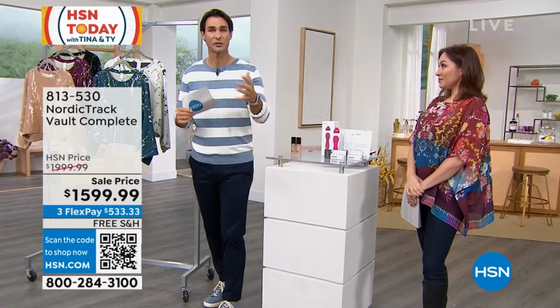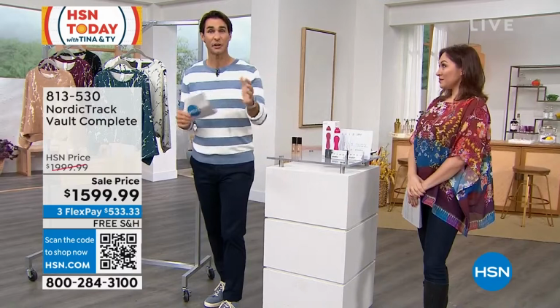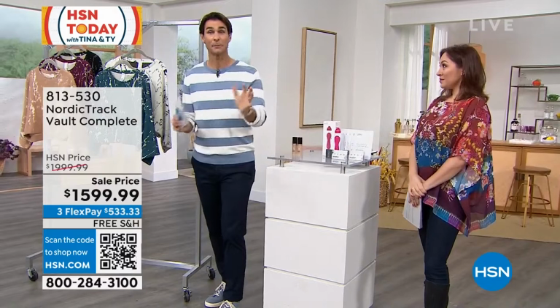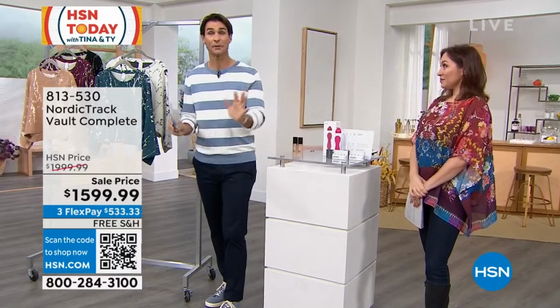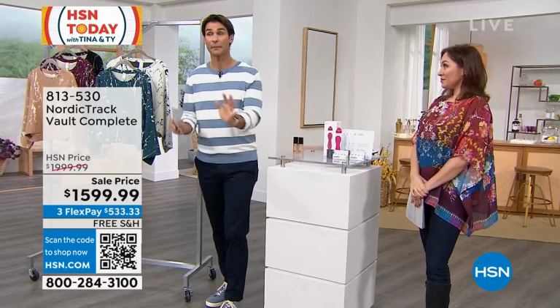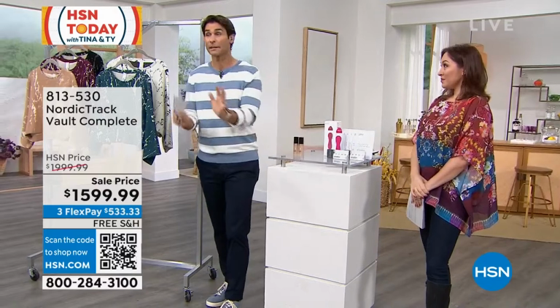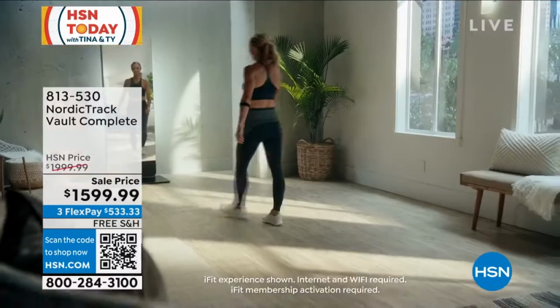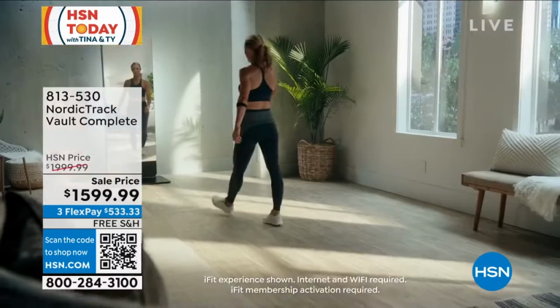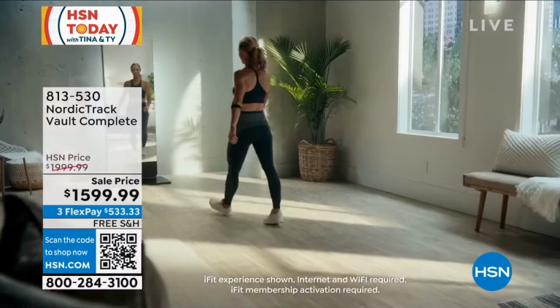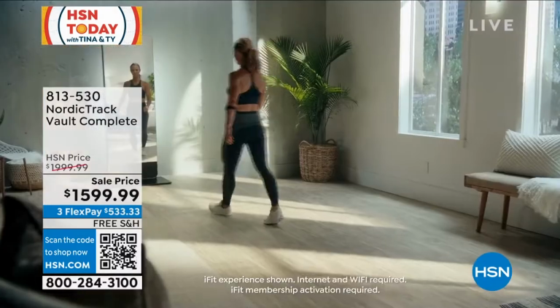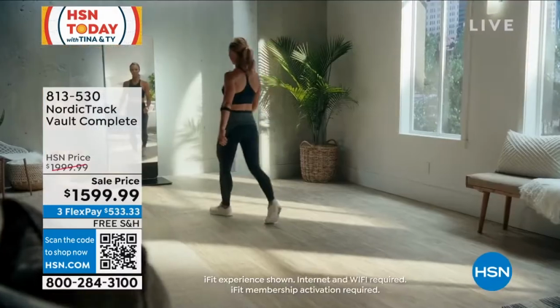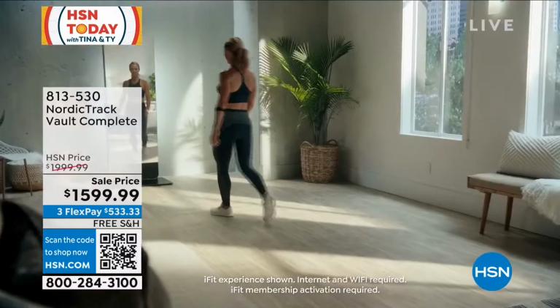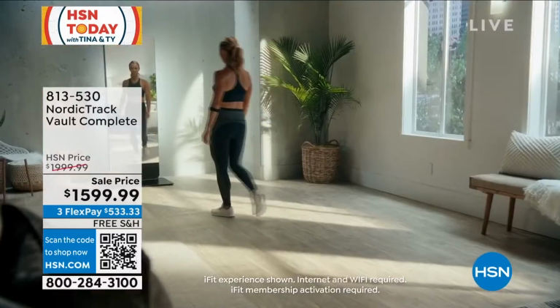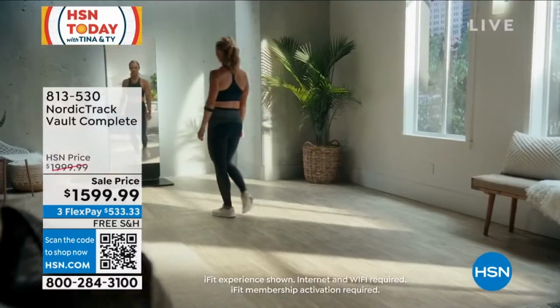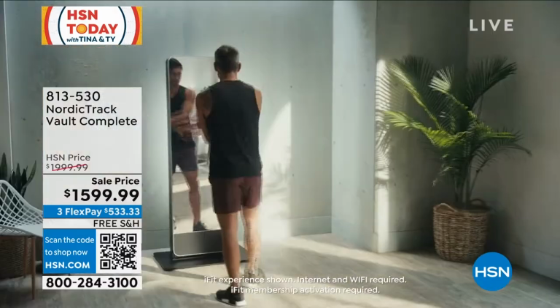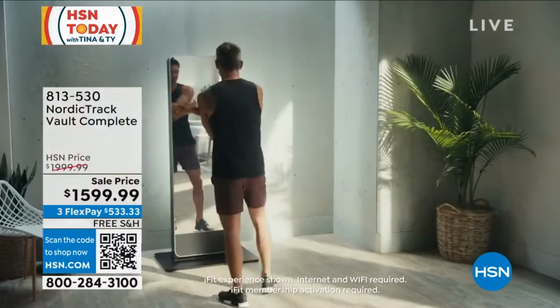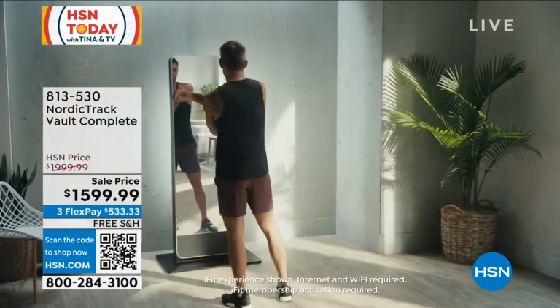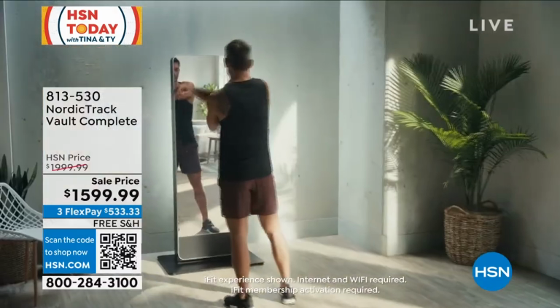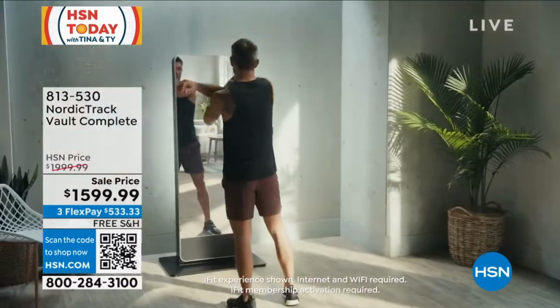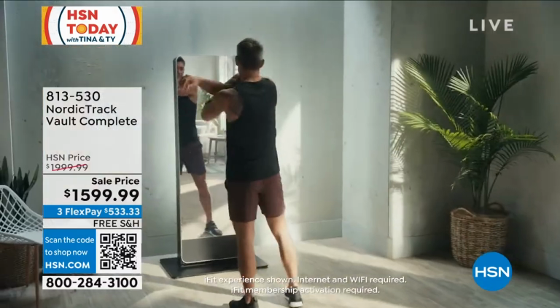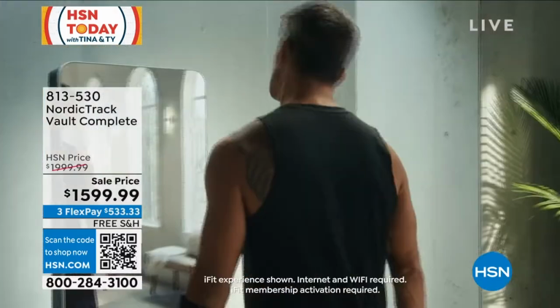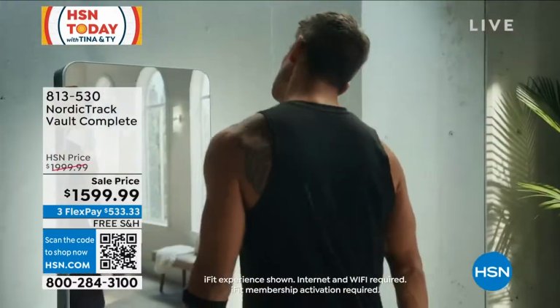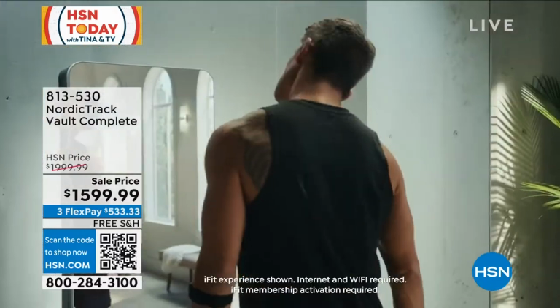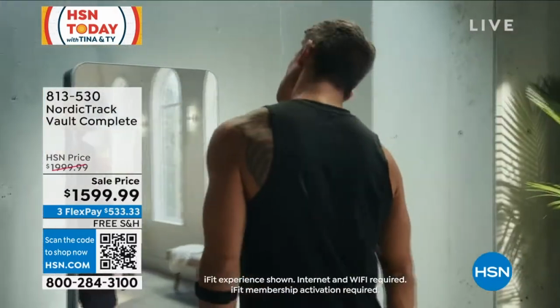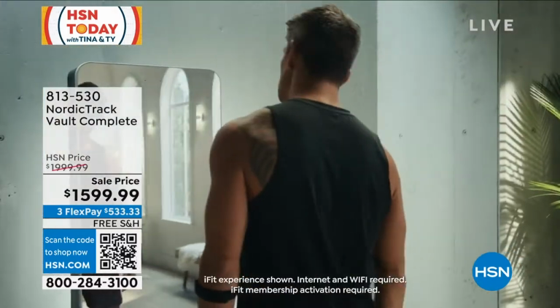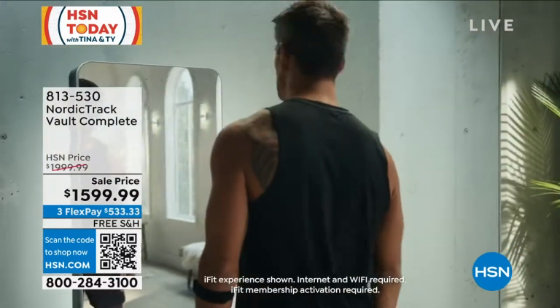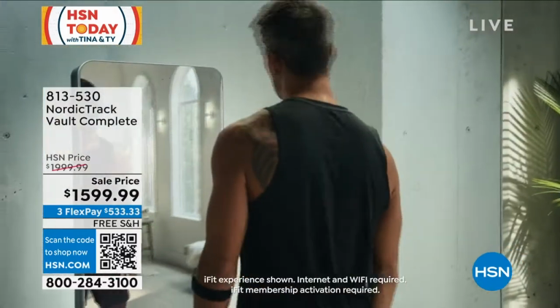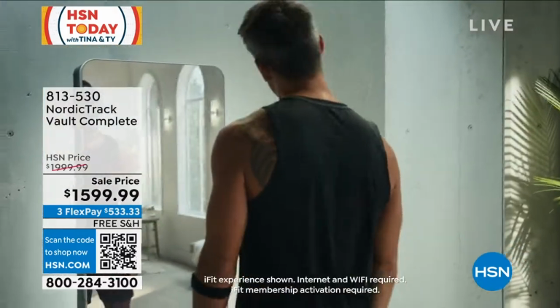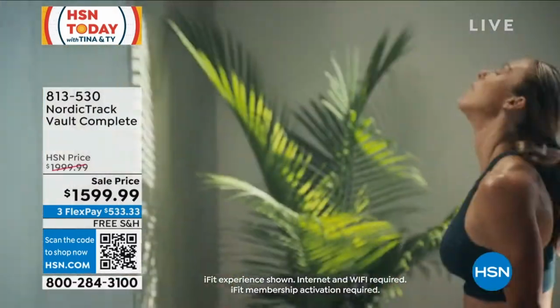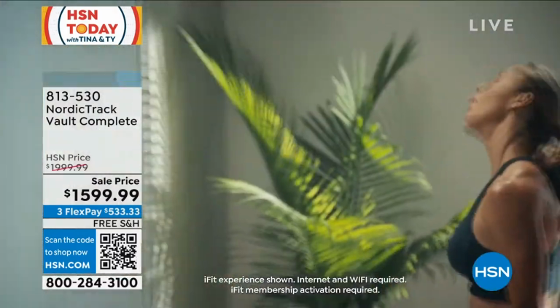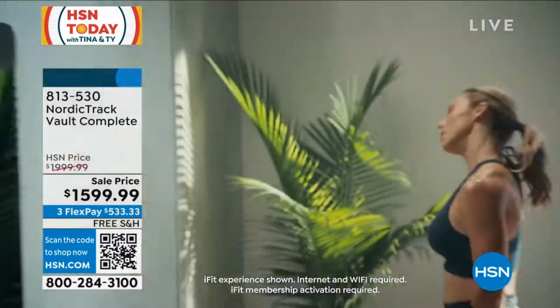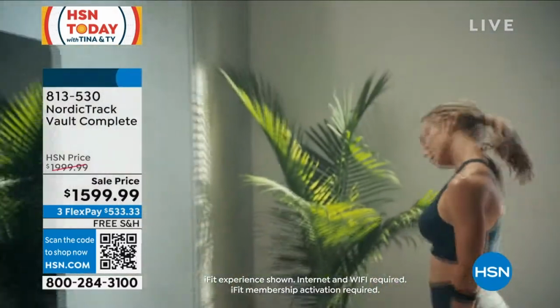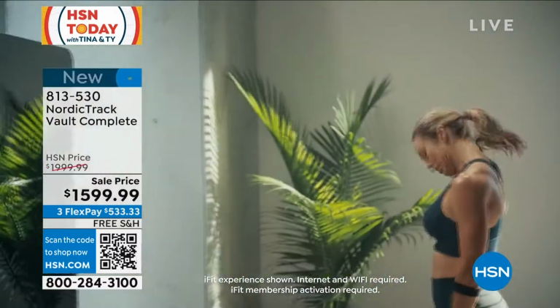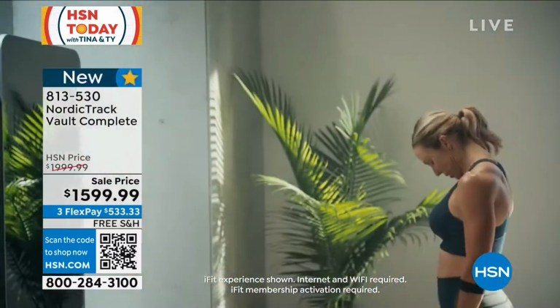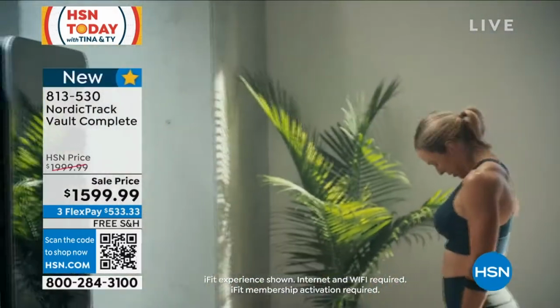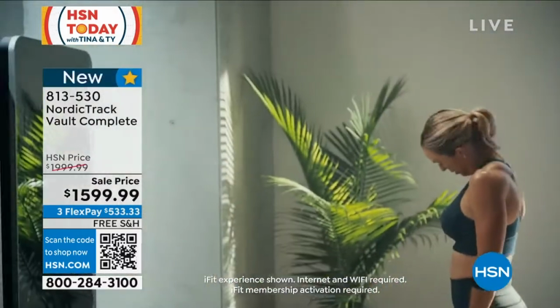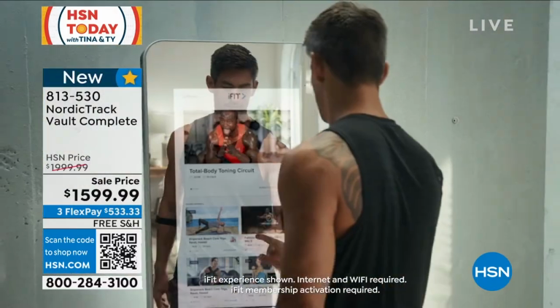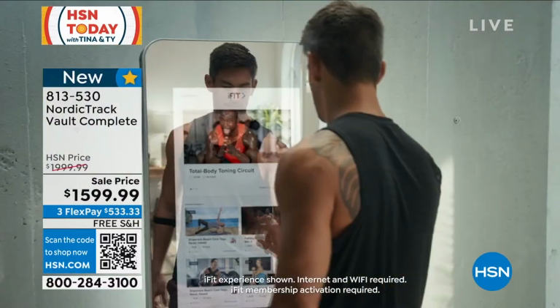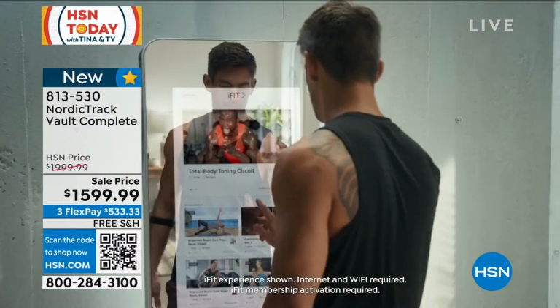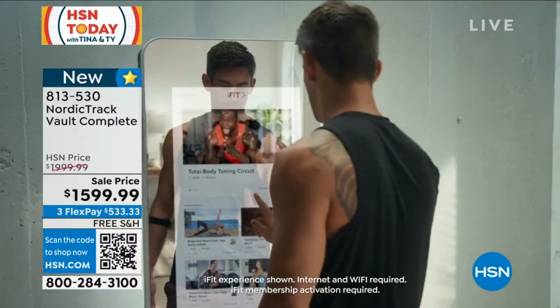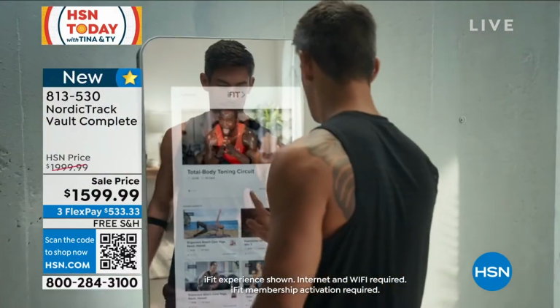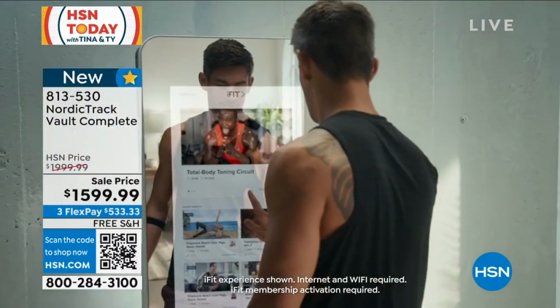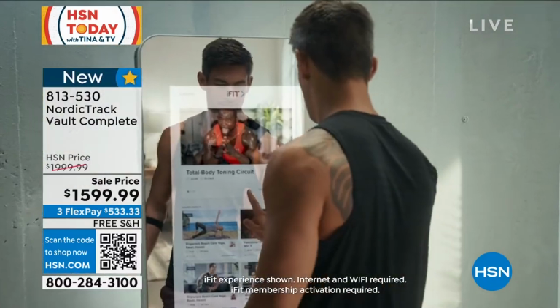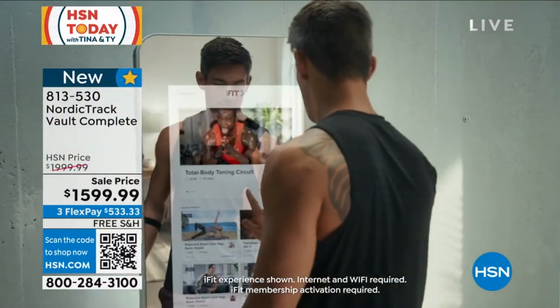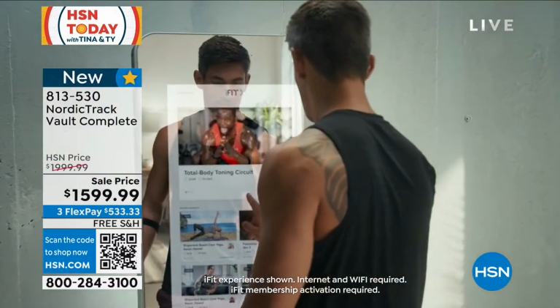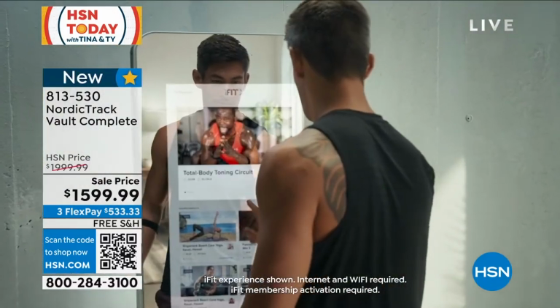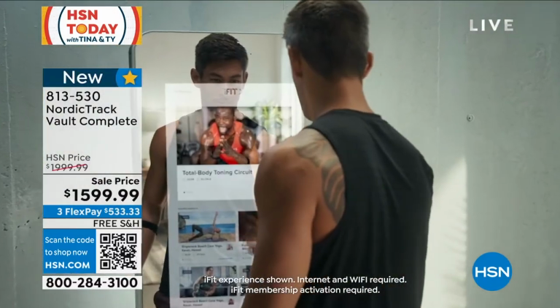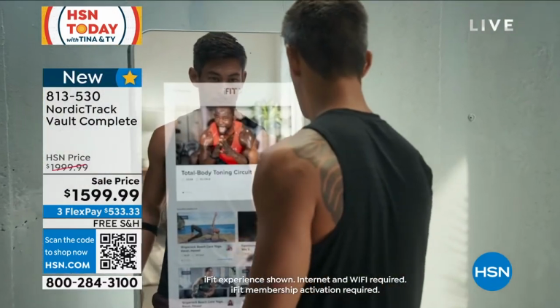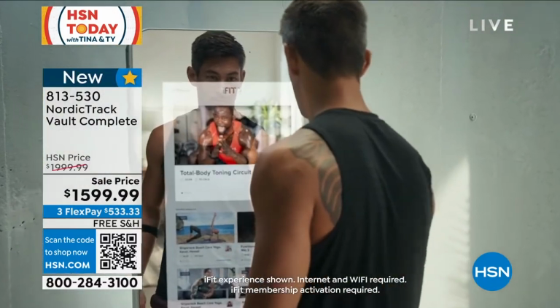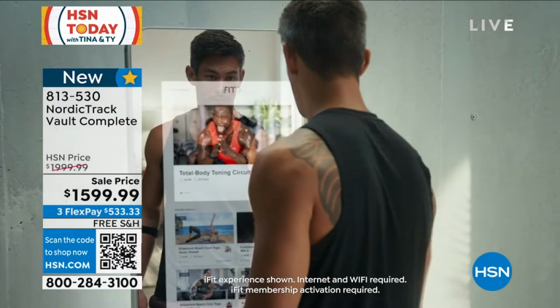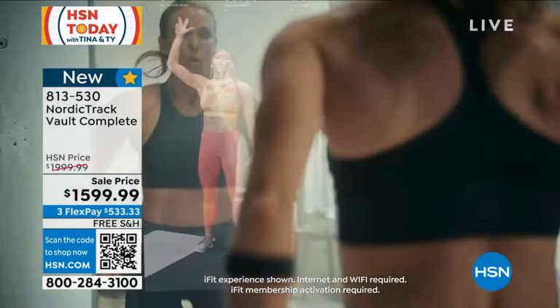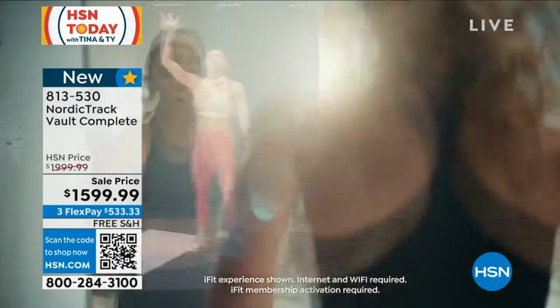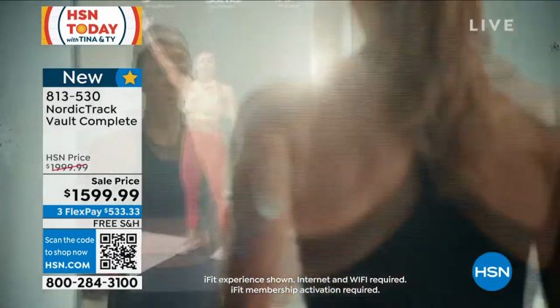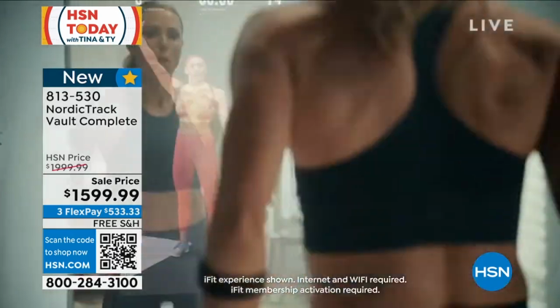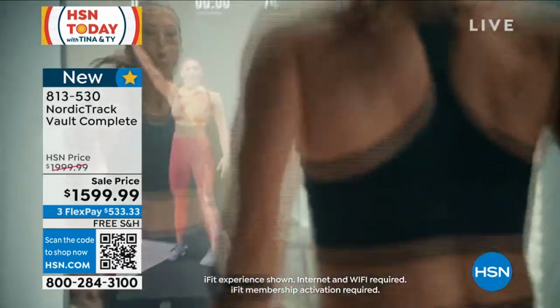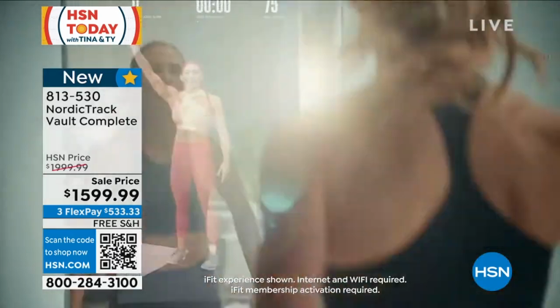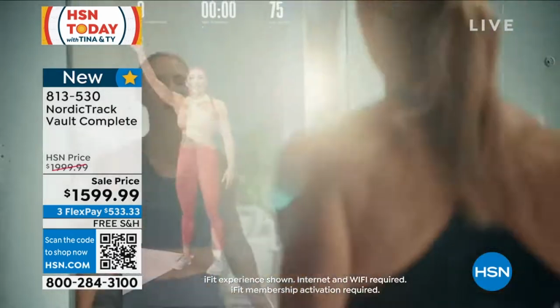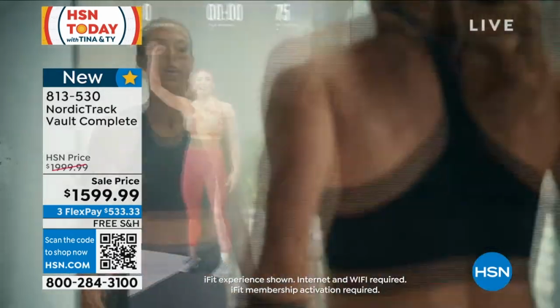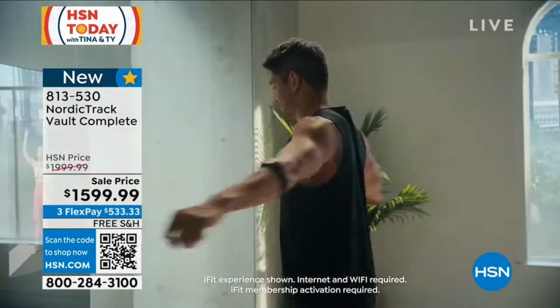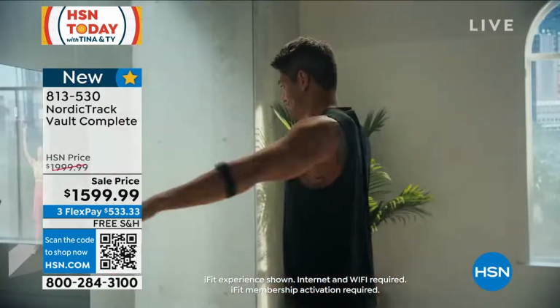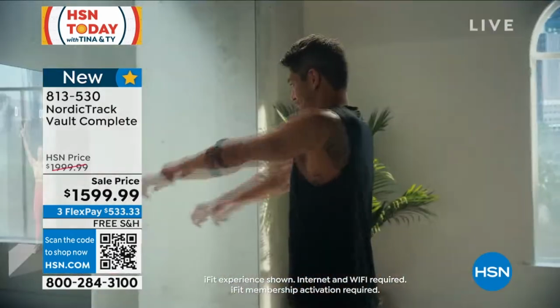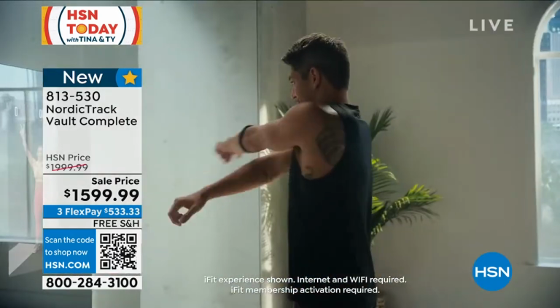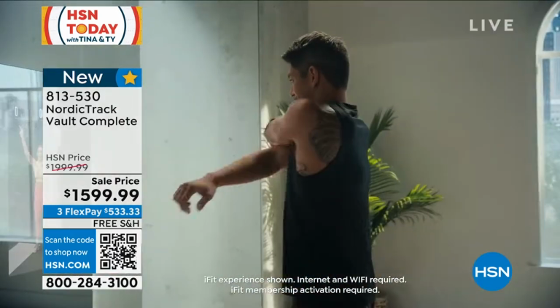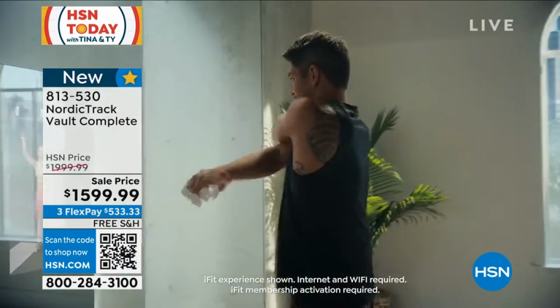Jumpstart — let's do it in the privacy of our own home with the latest technology. This is NordicTrack Vault Complete.